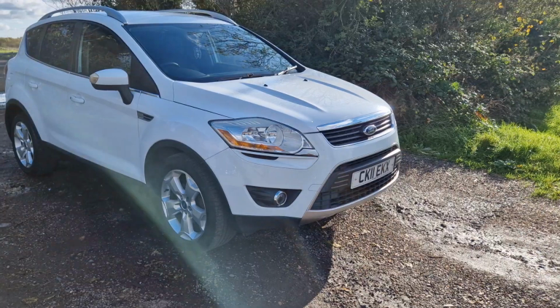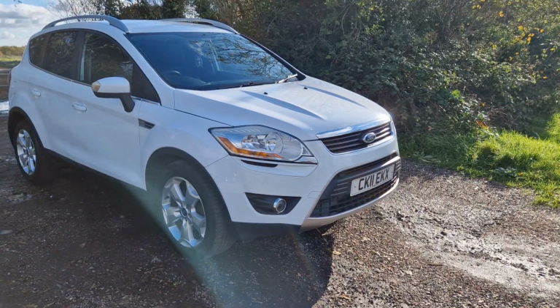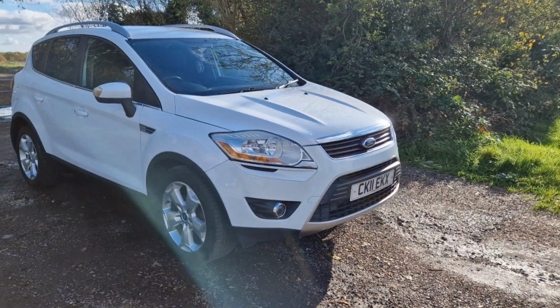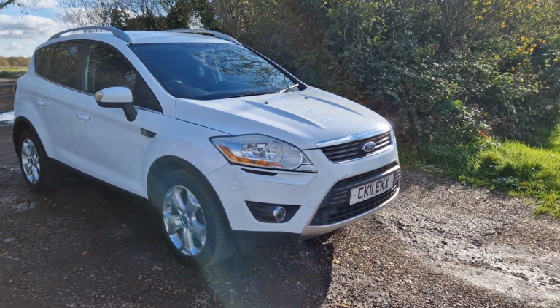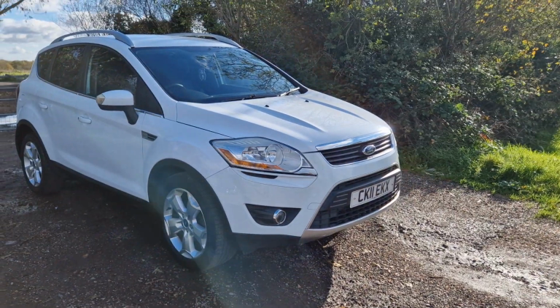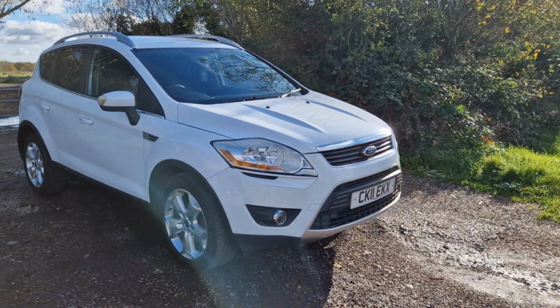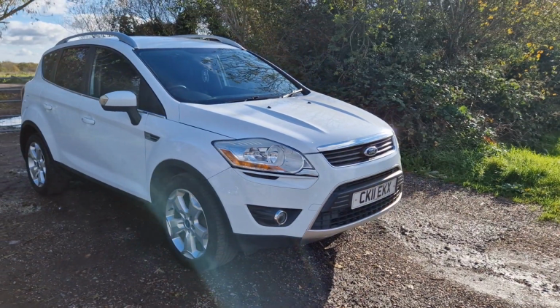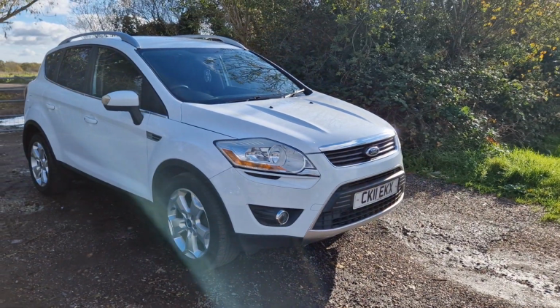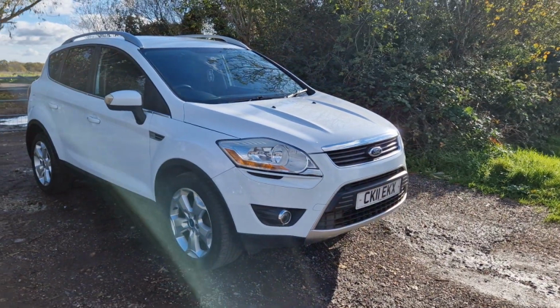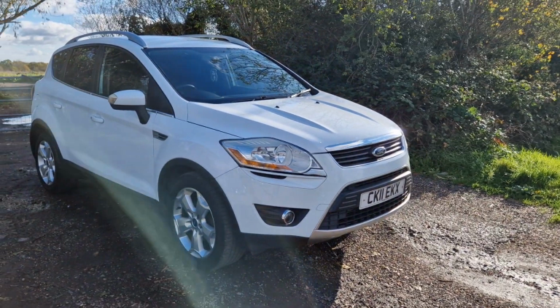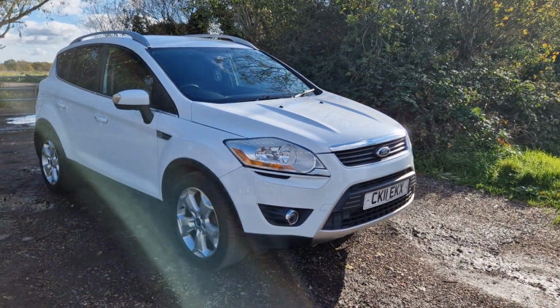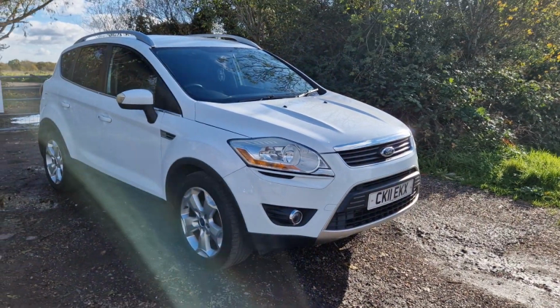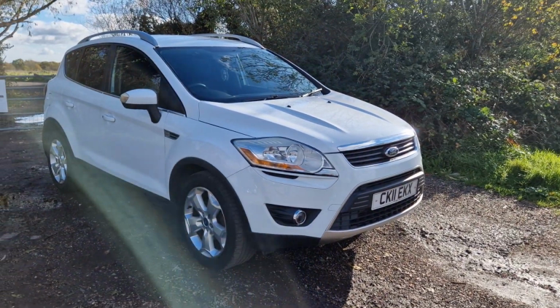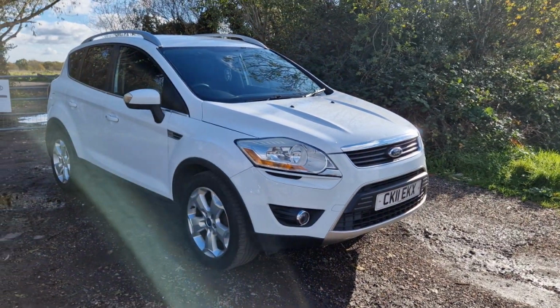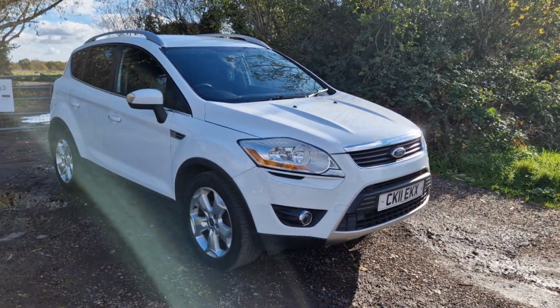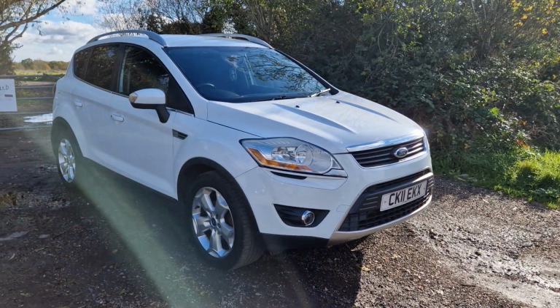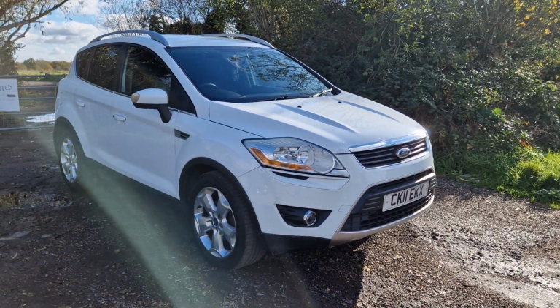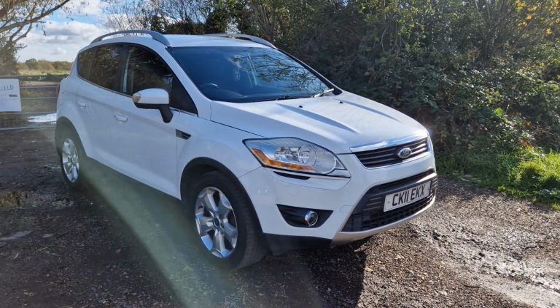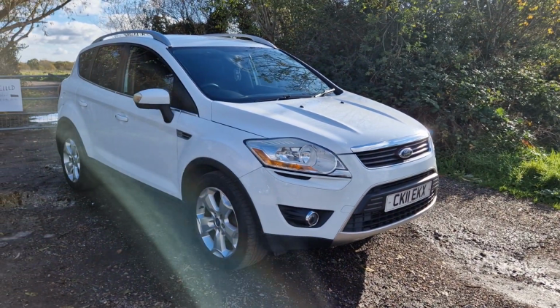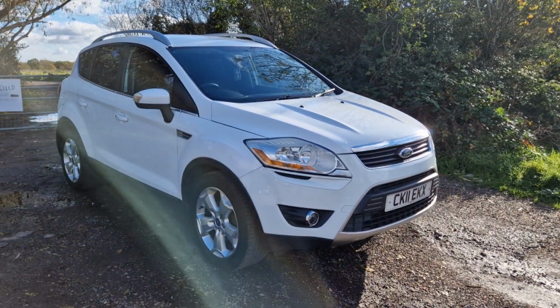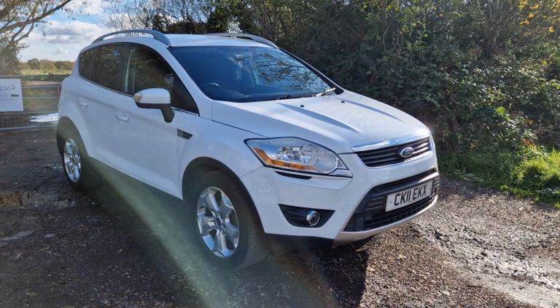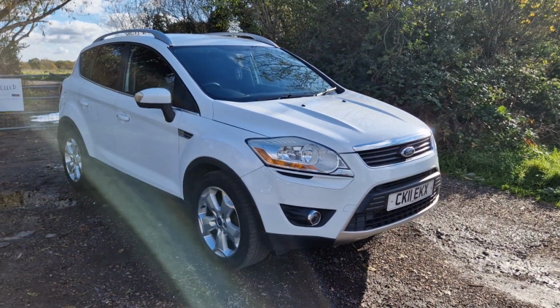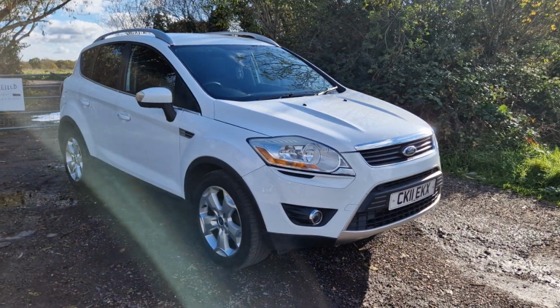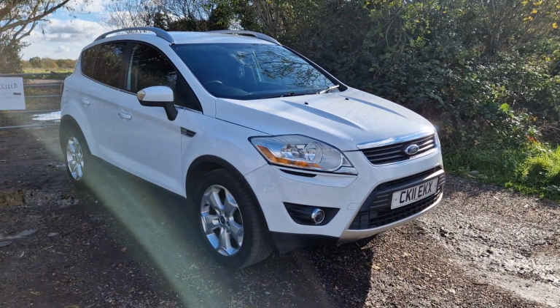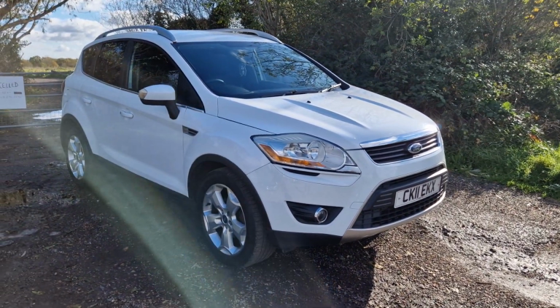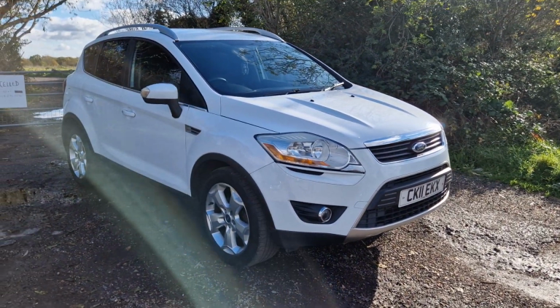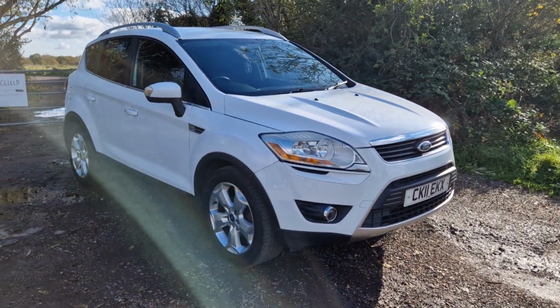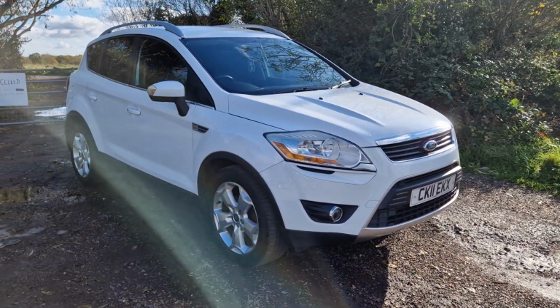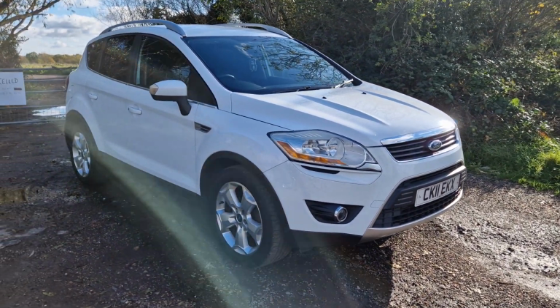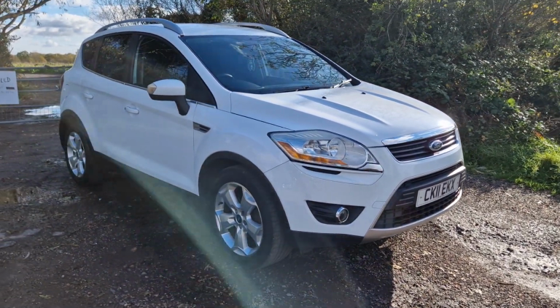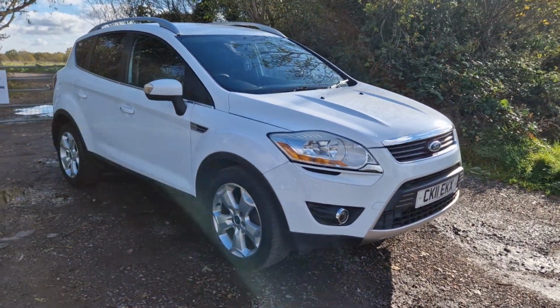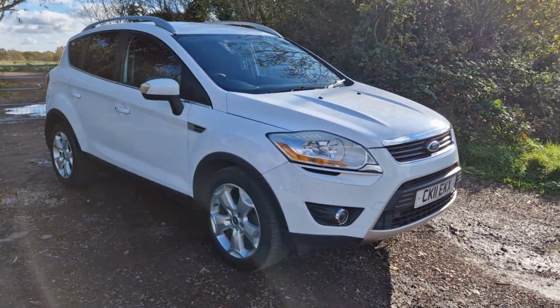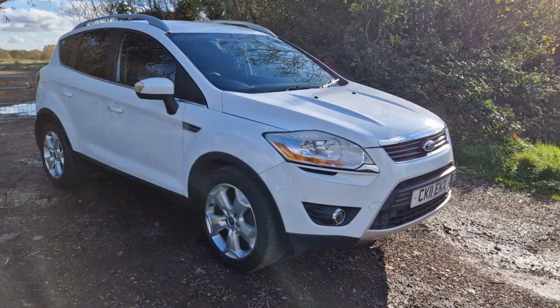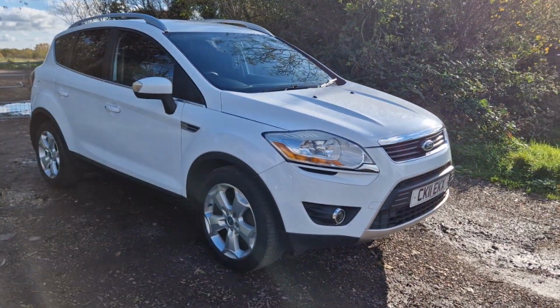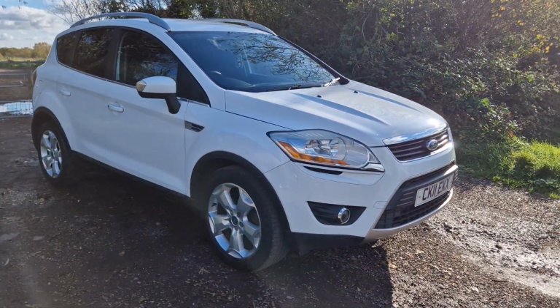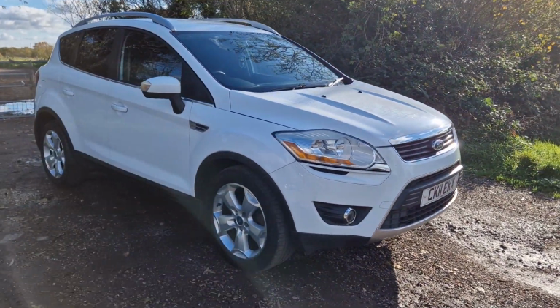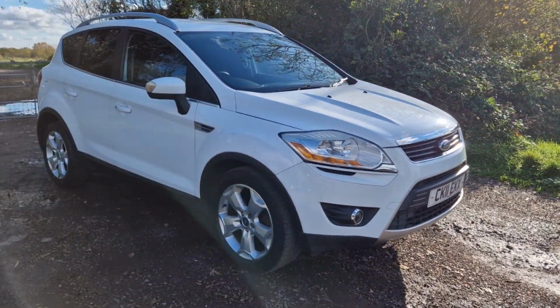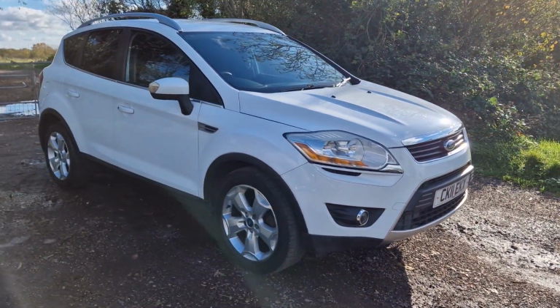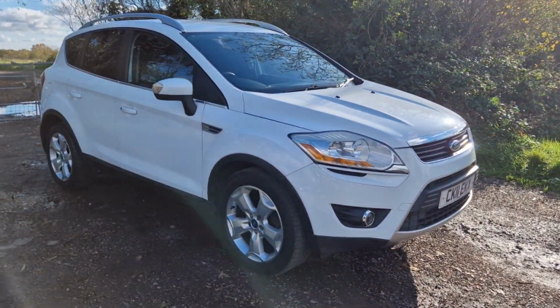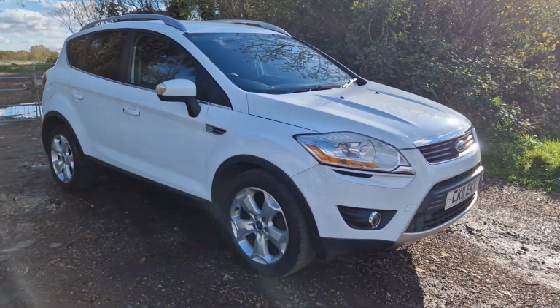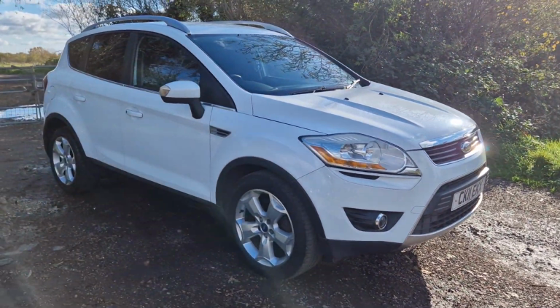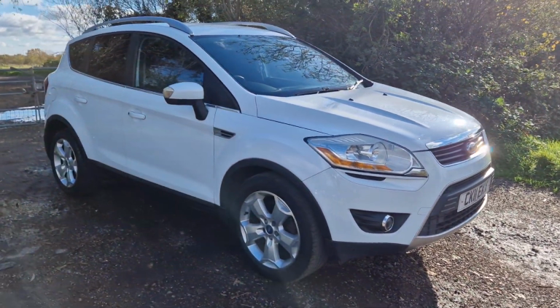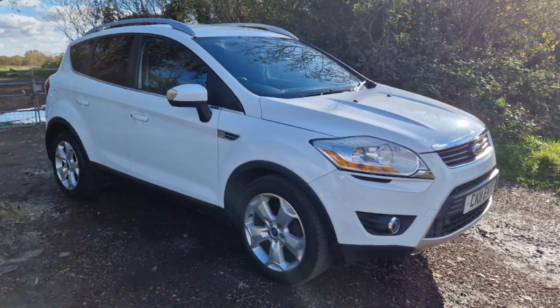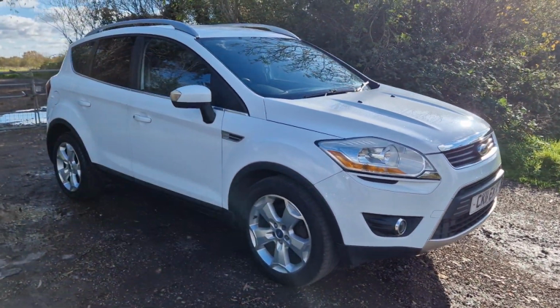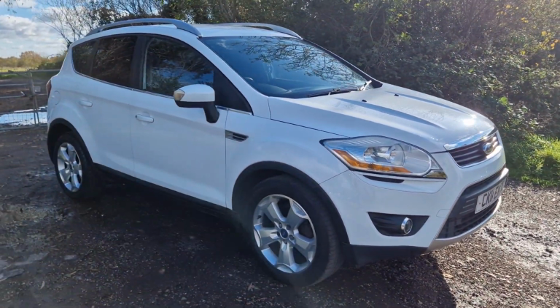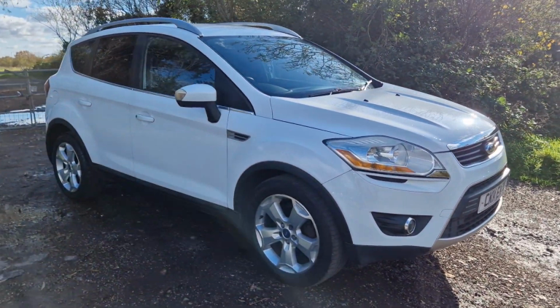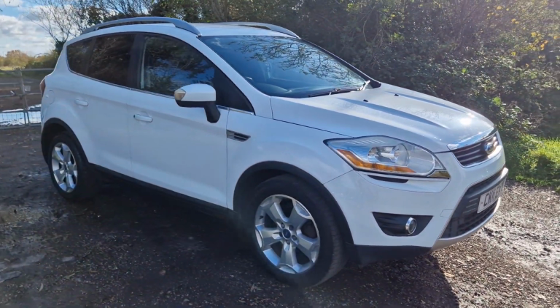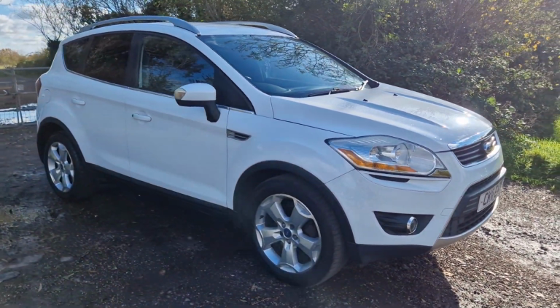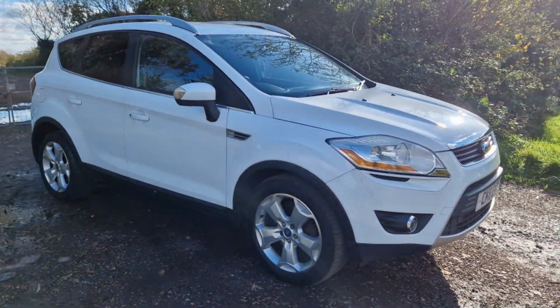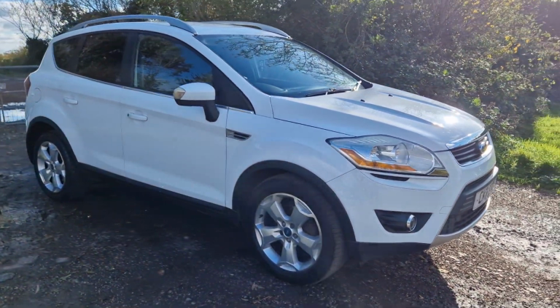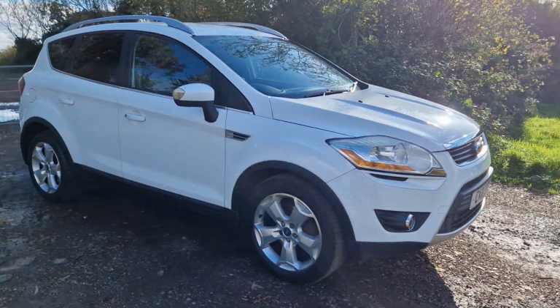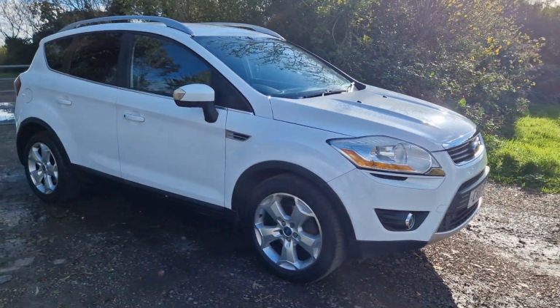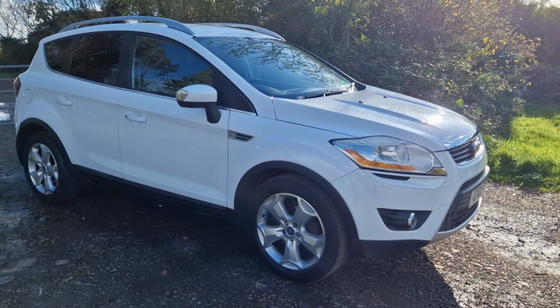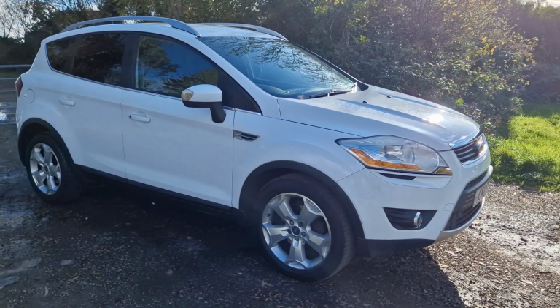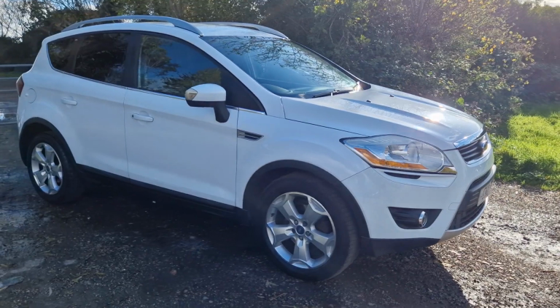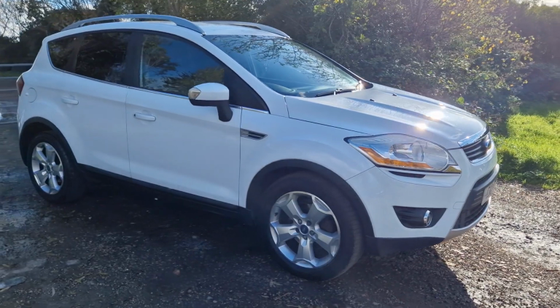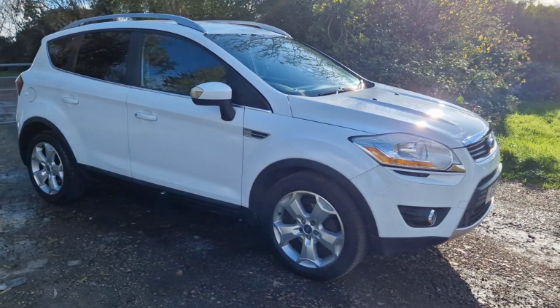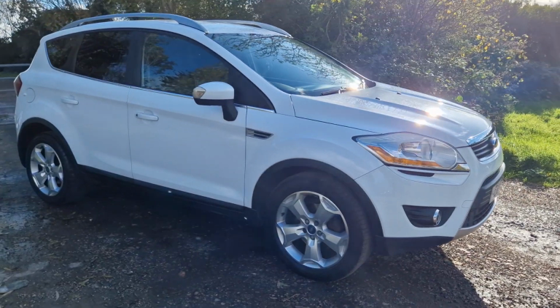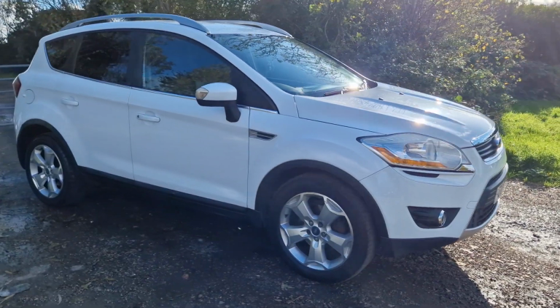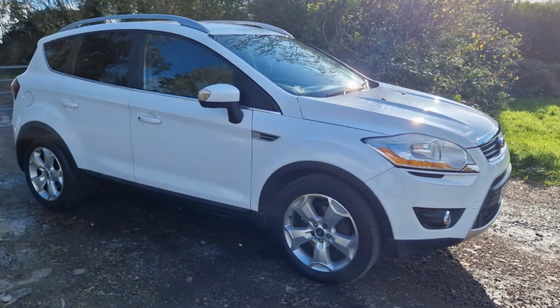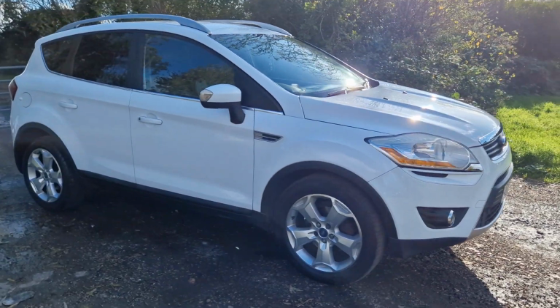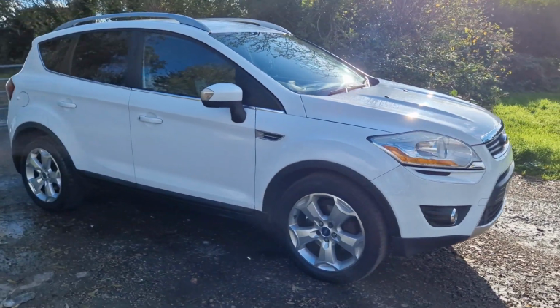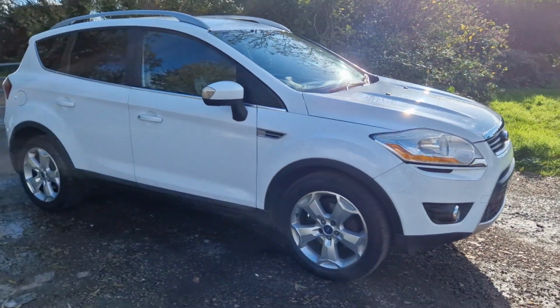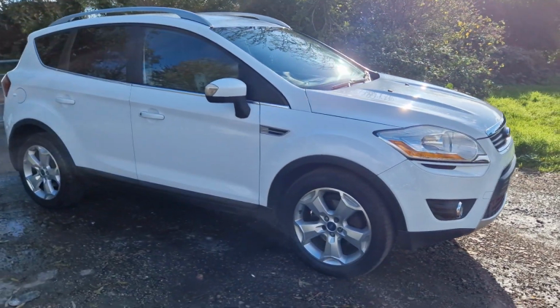Thanks for watching the video of this Ford Cougars E-TEC. It's got full service history, recently had a cambelt done. Enjoy the video.